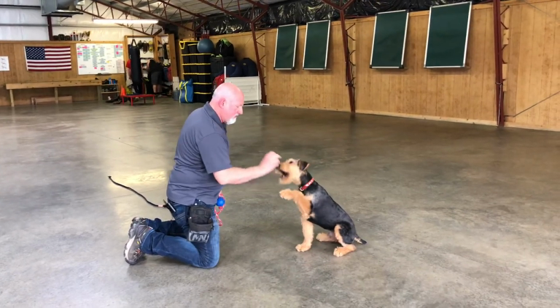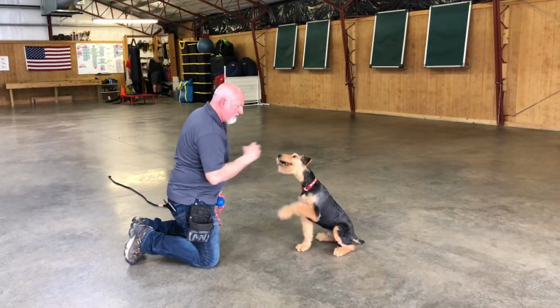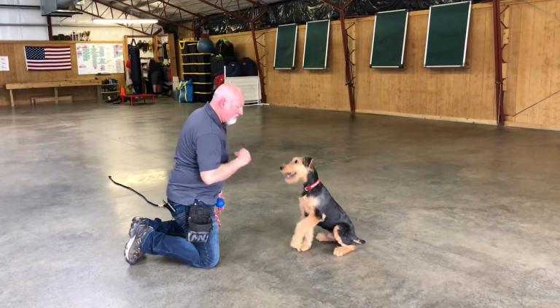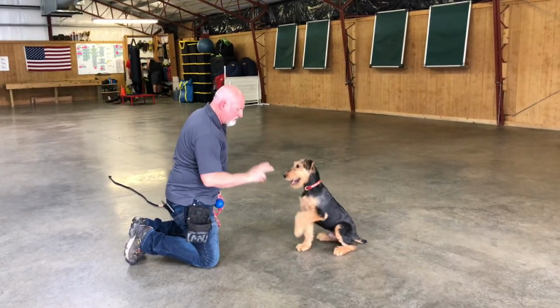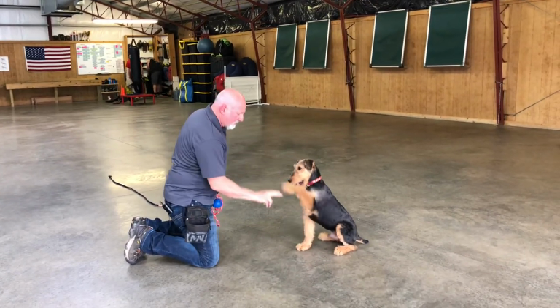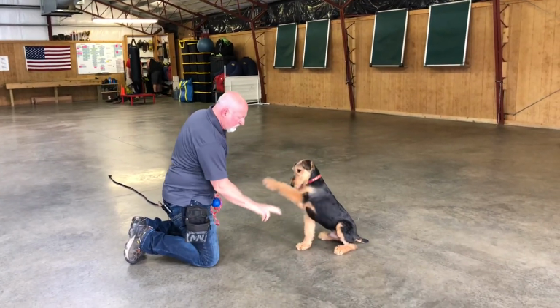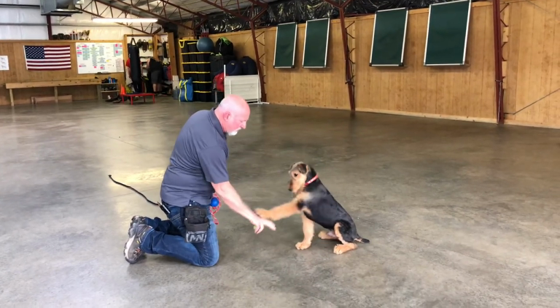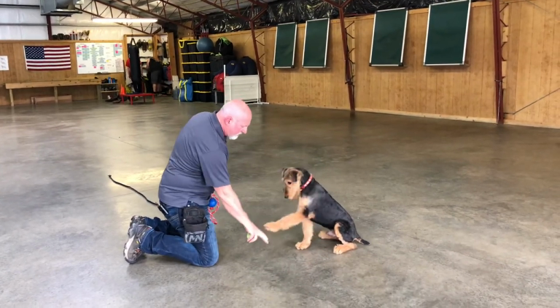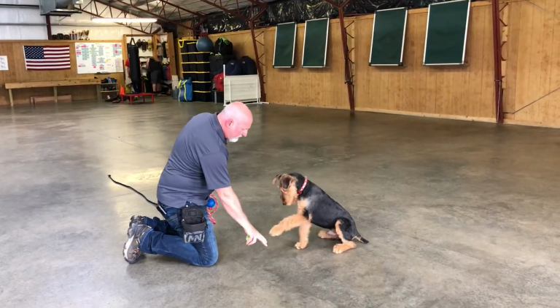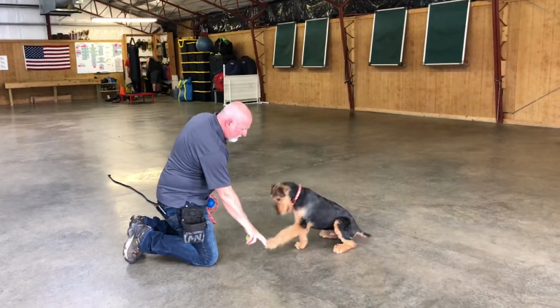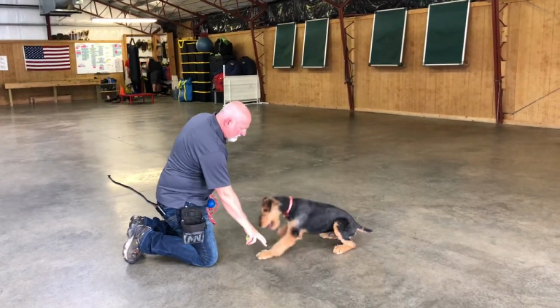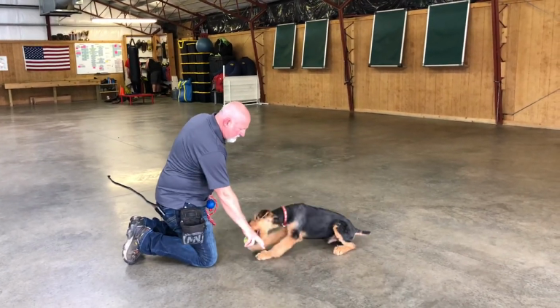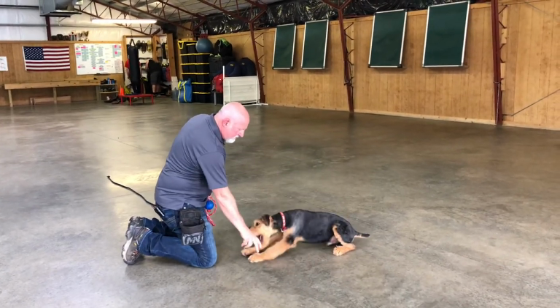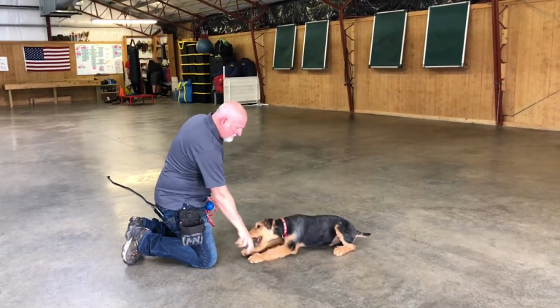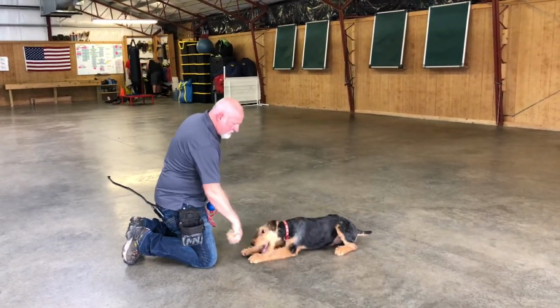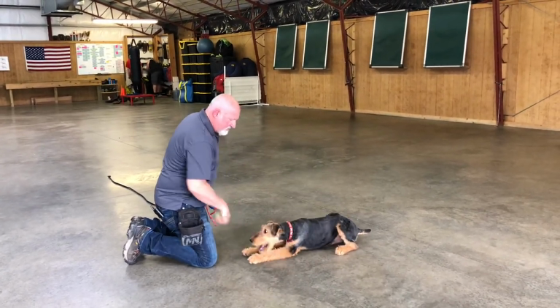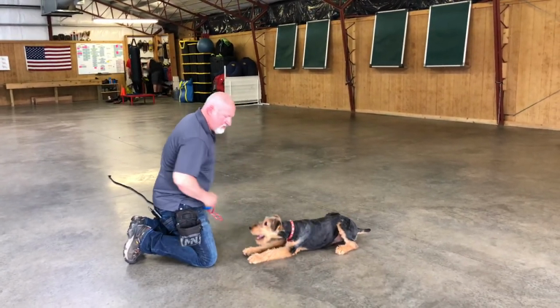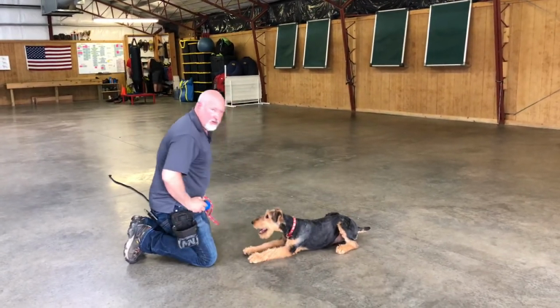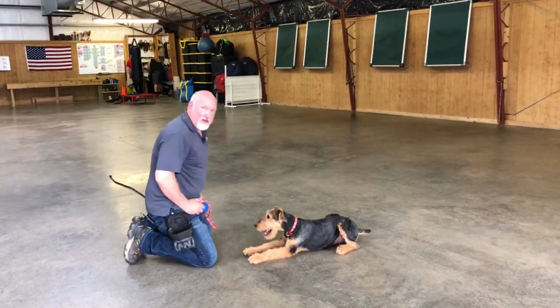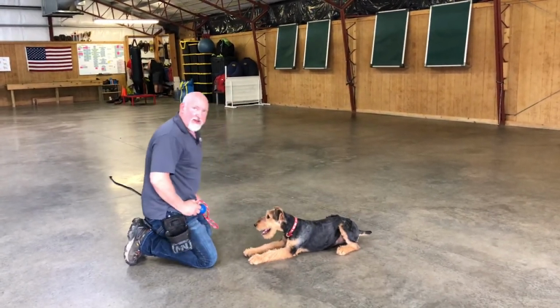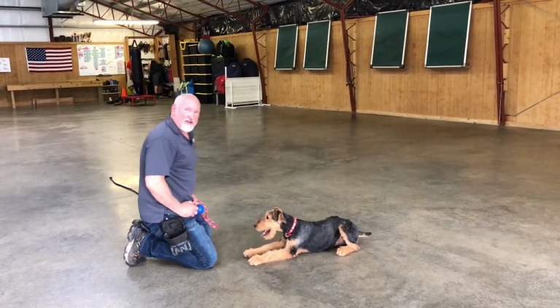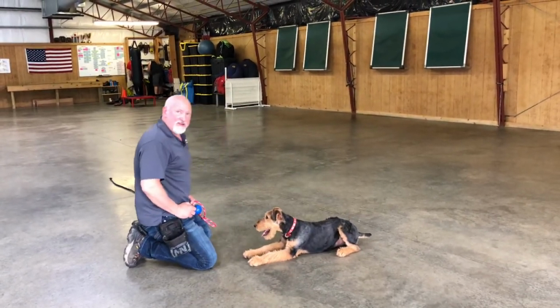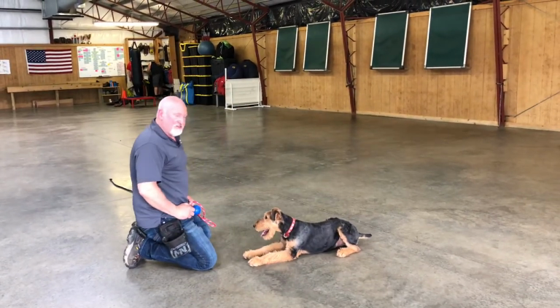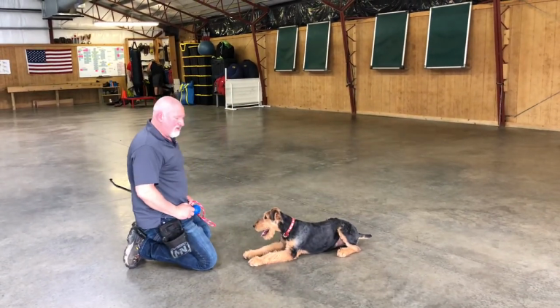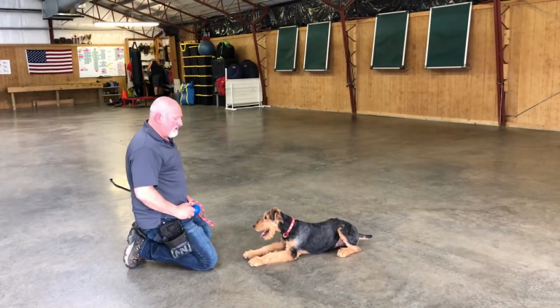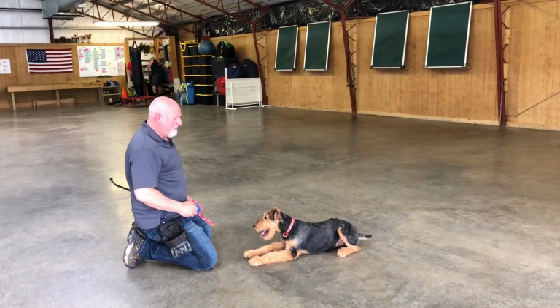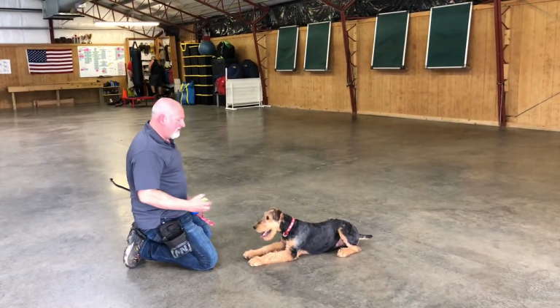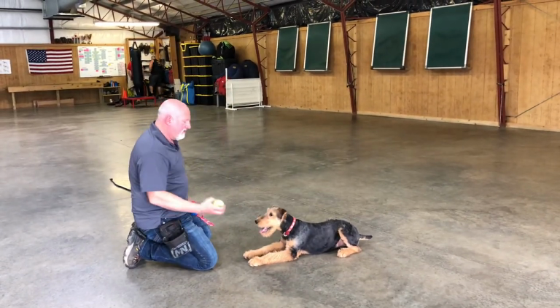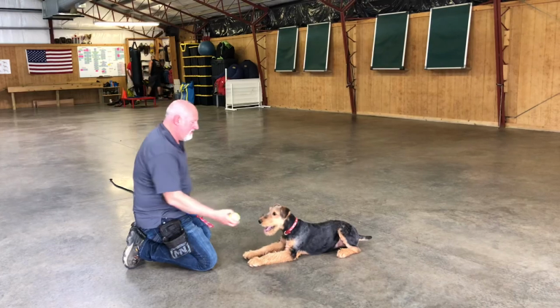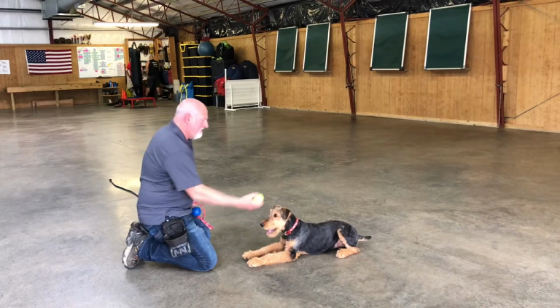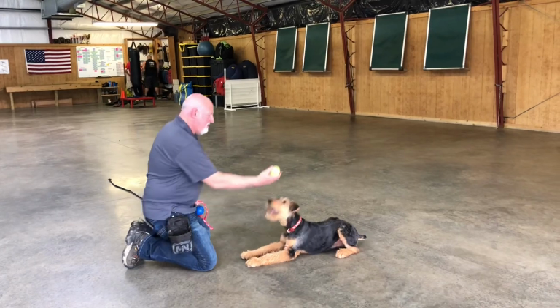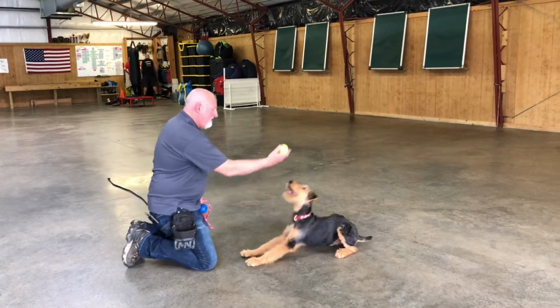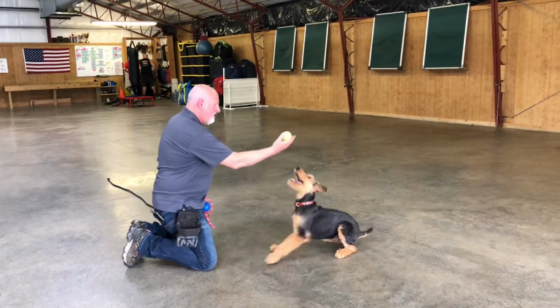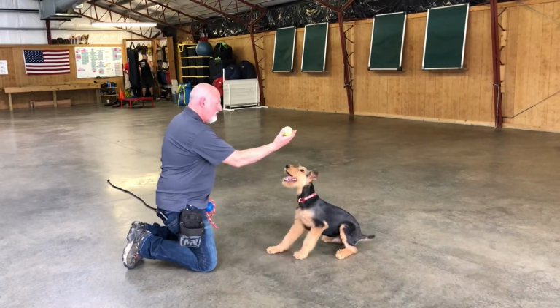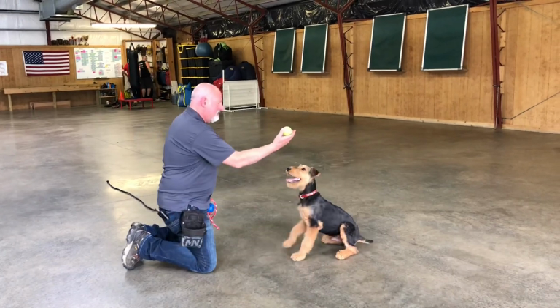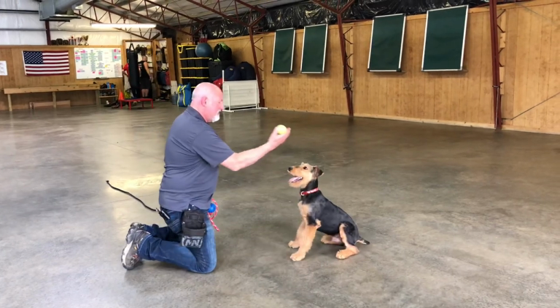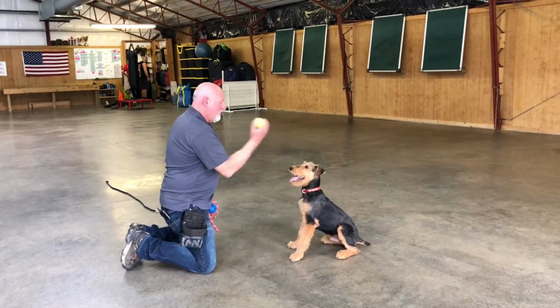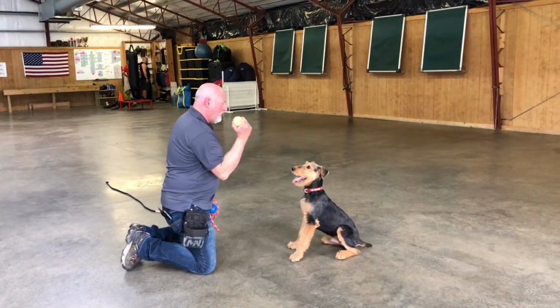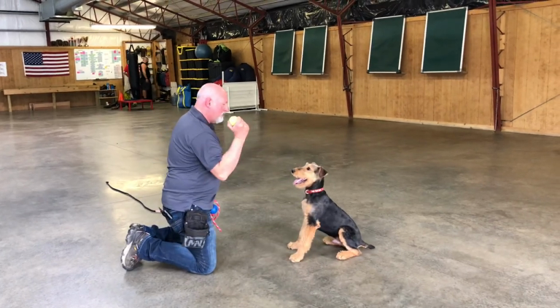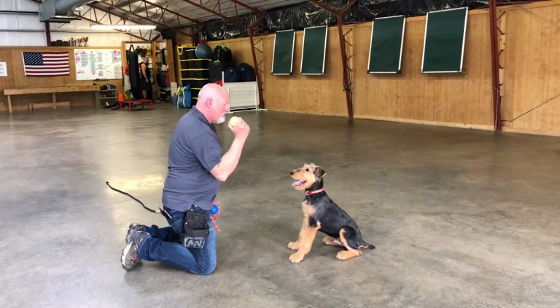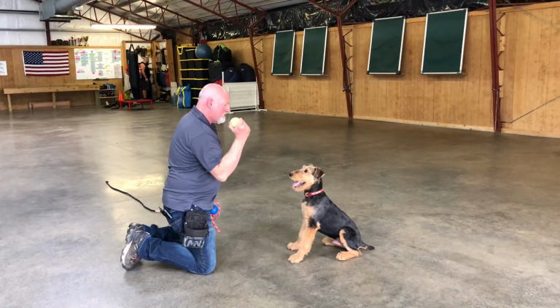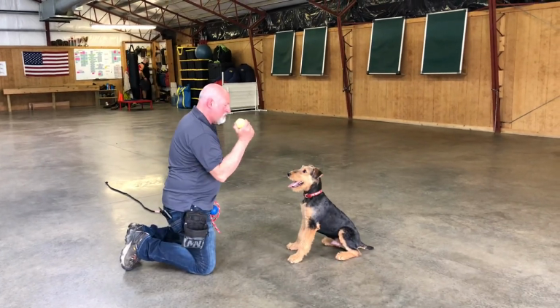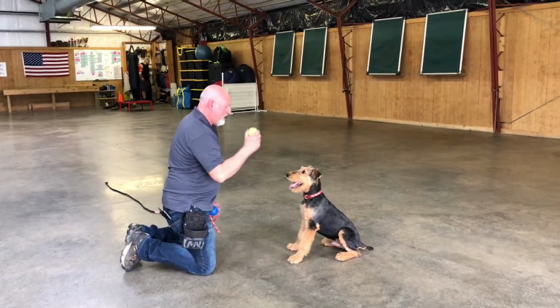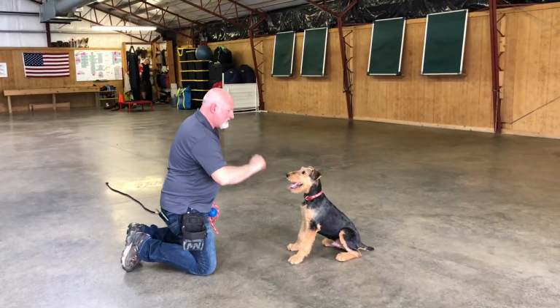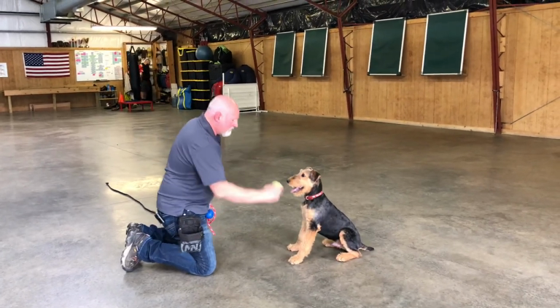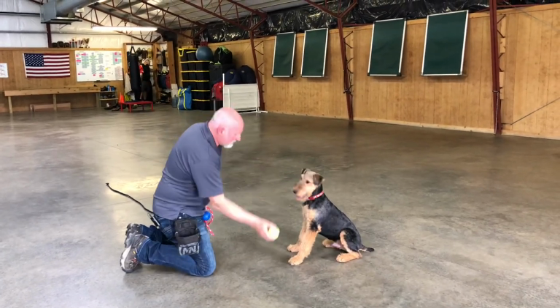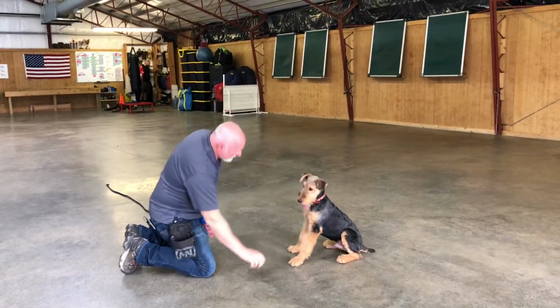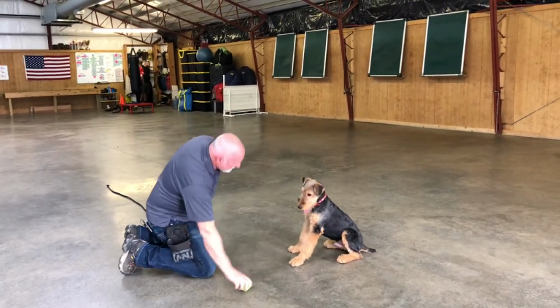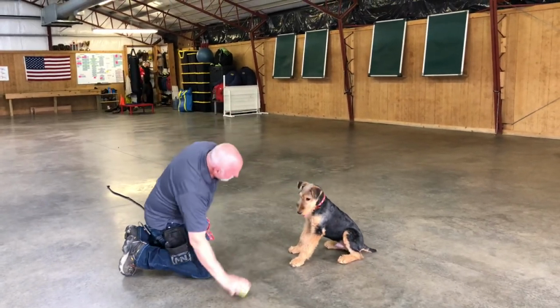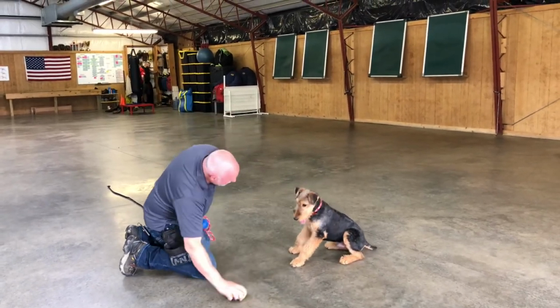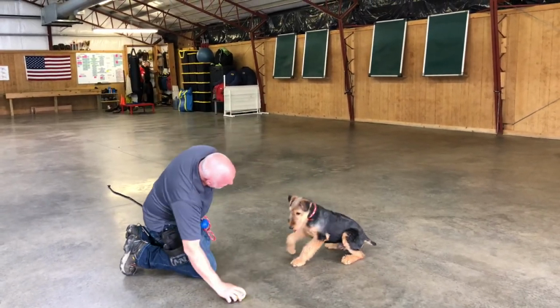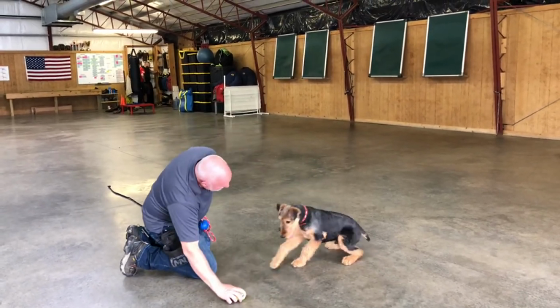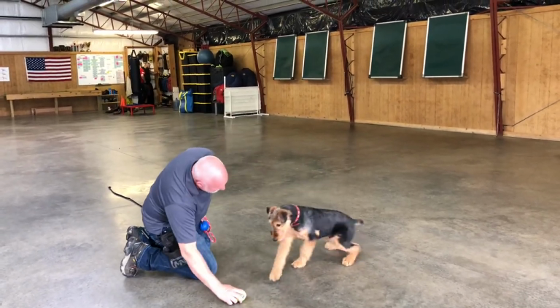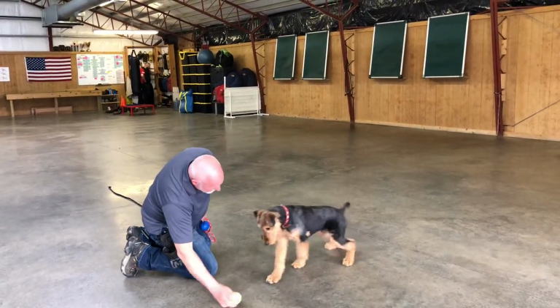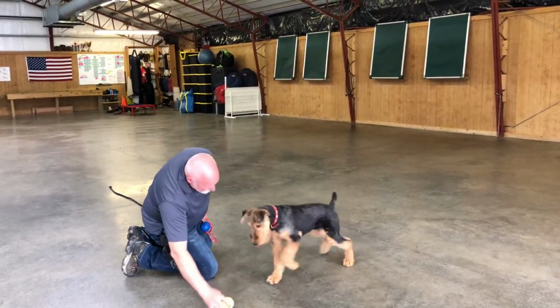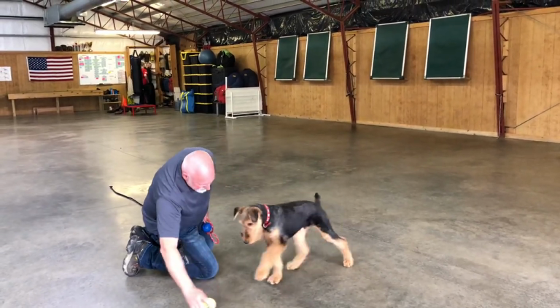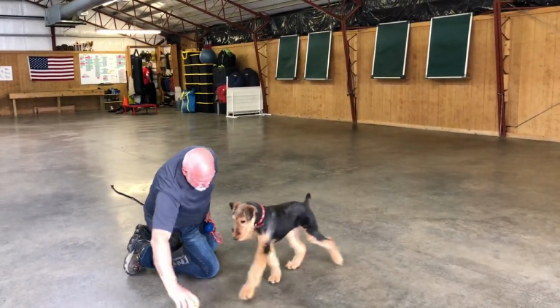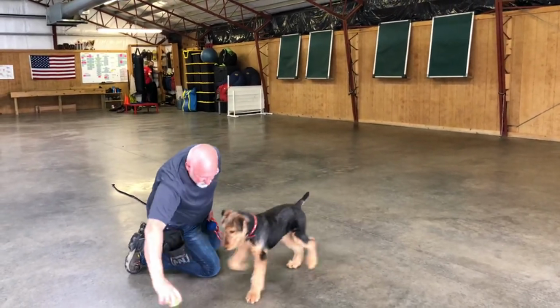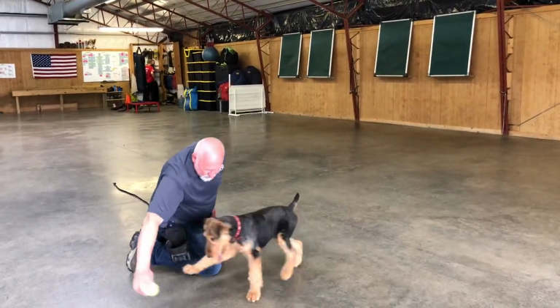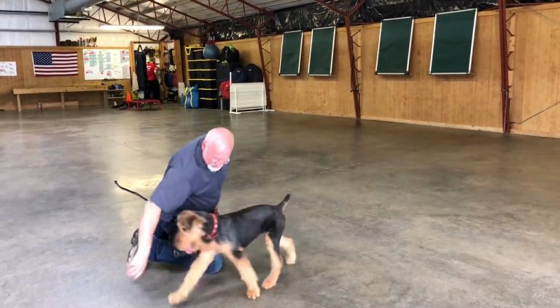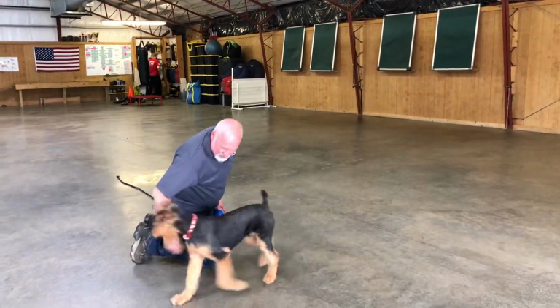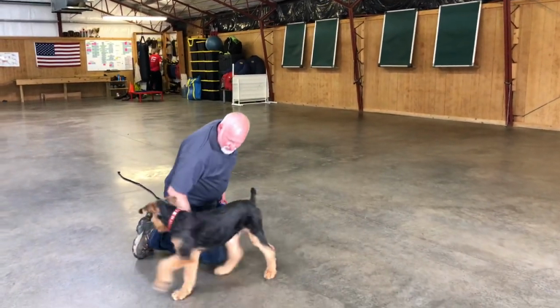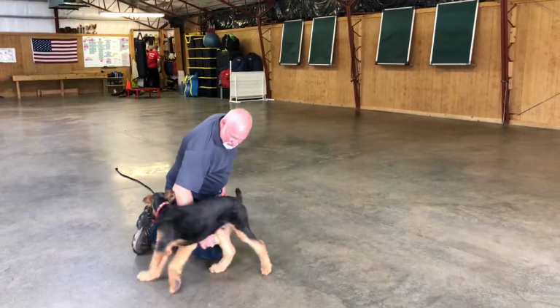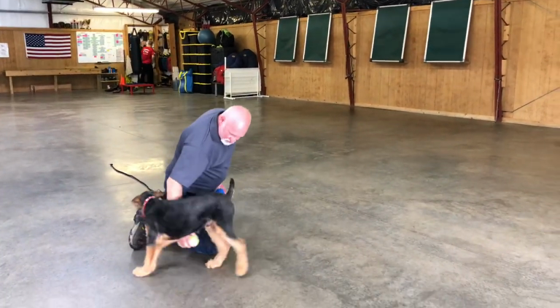He's five months old, an Airedale Terrier, and he's a gorgeous specimen and we love him. Sweet character.